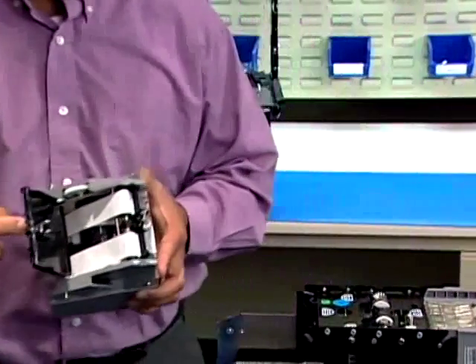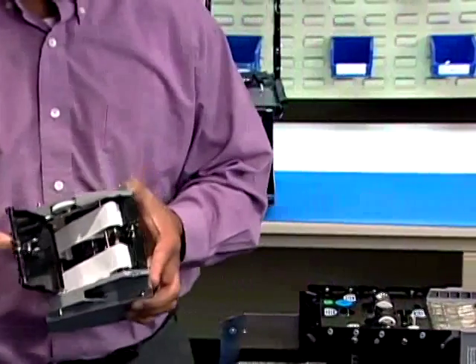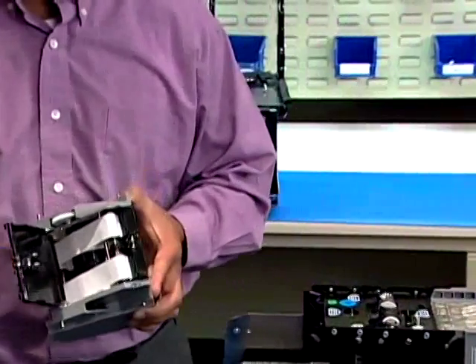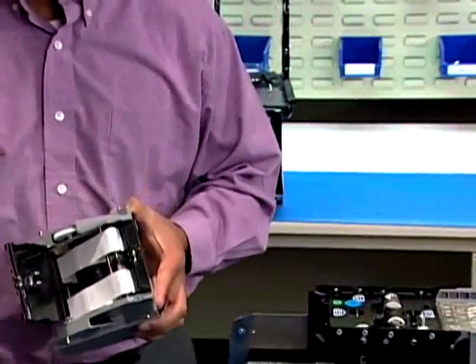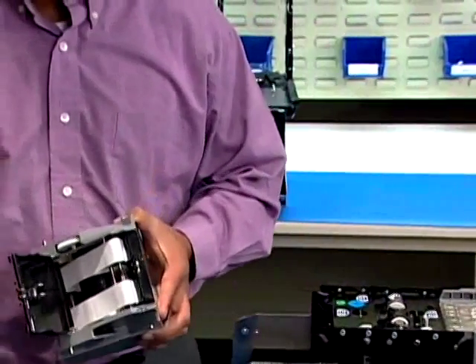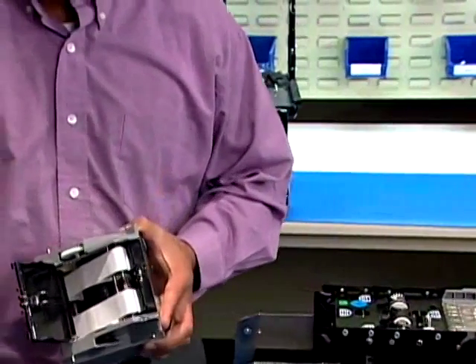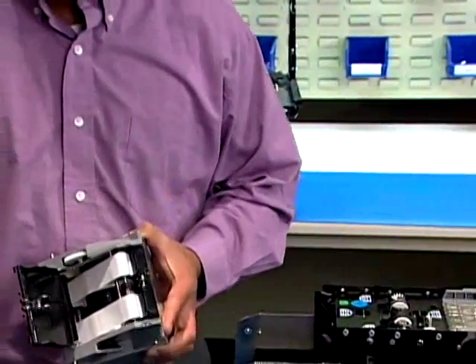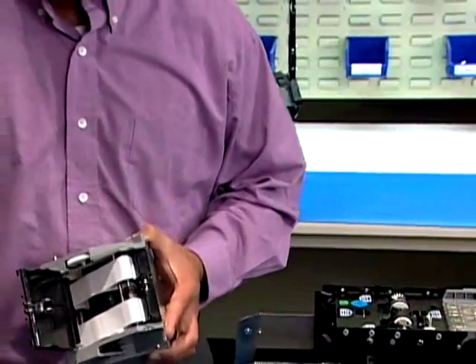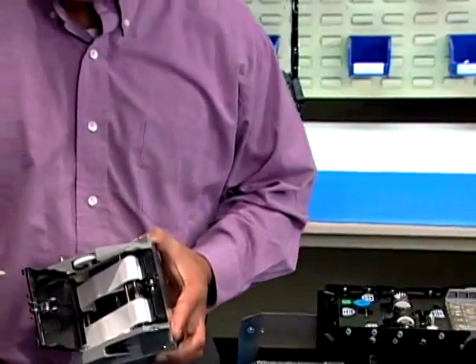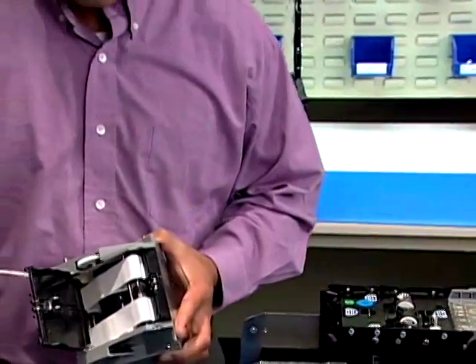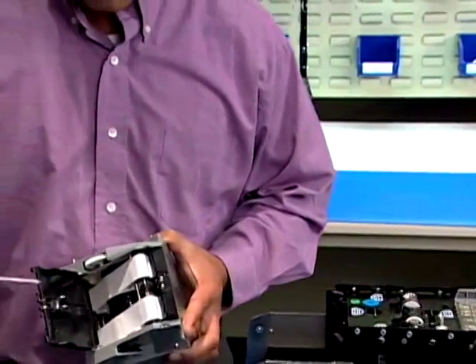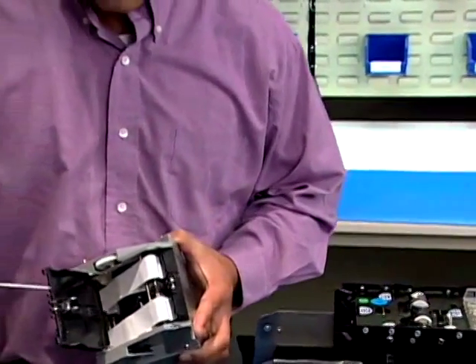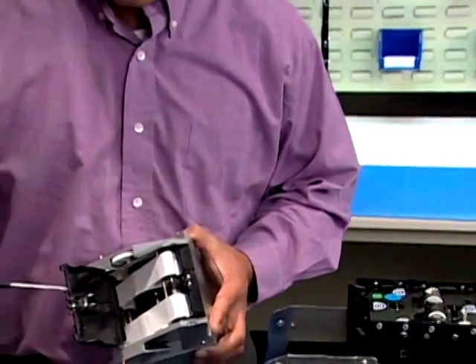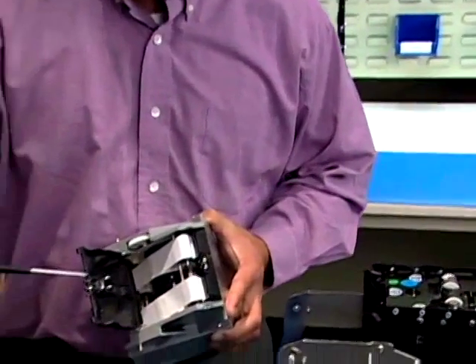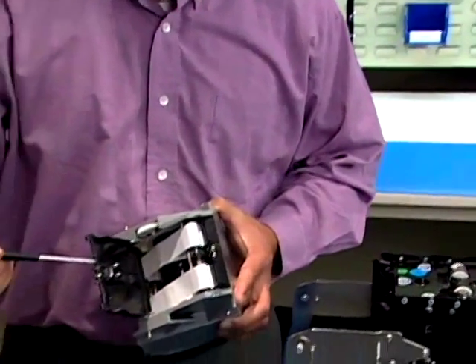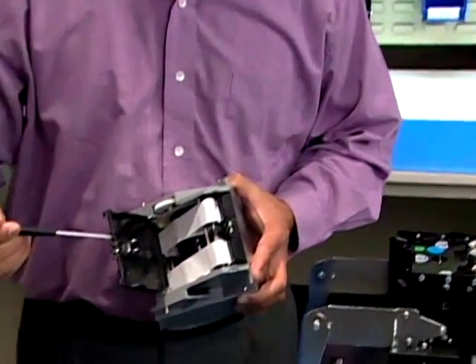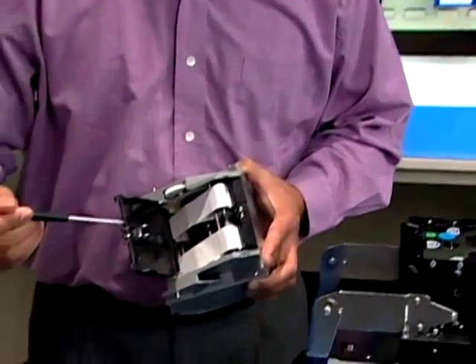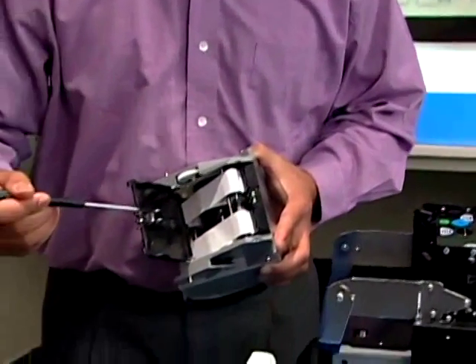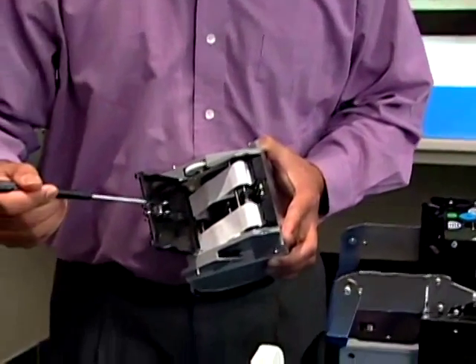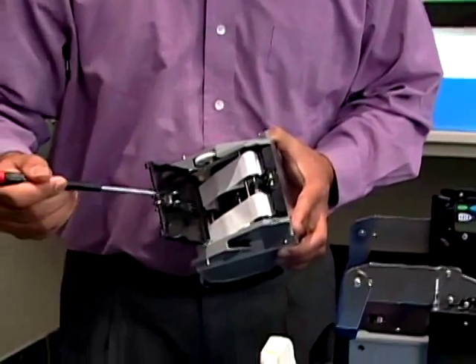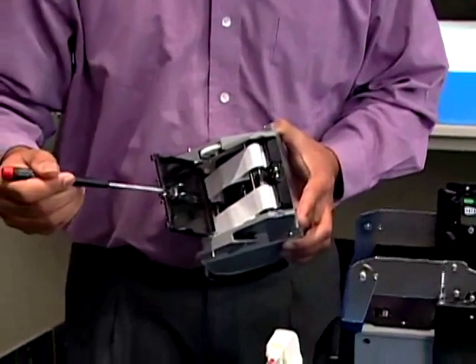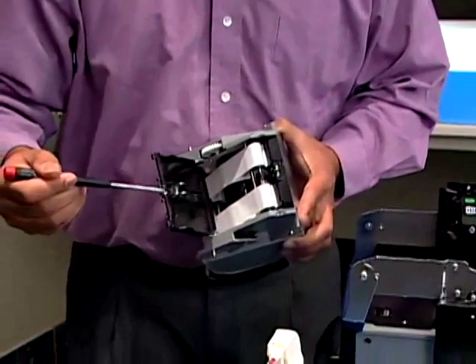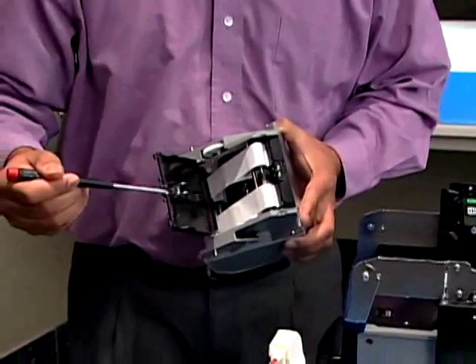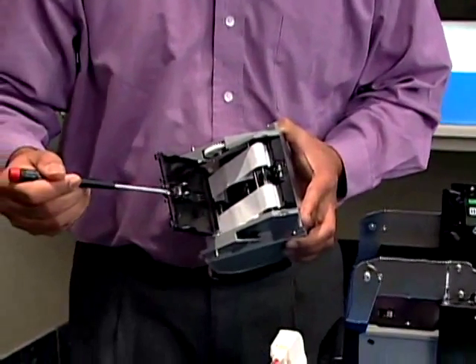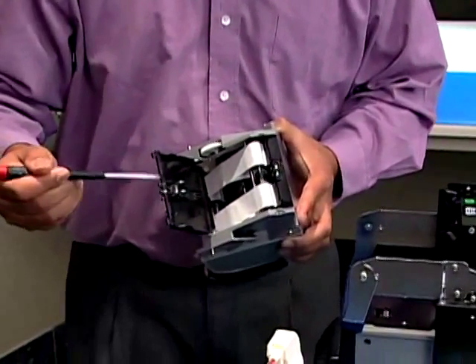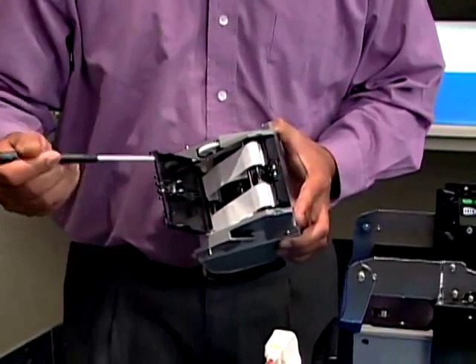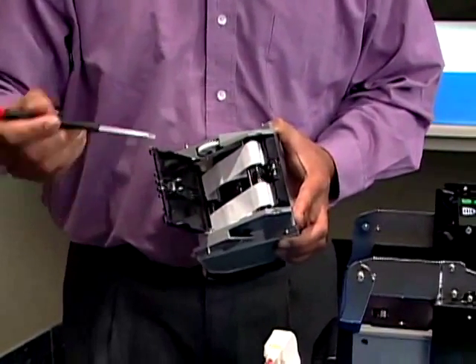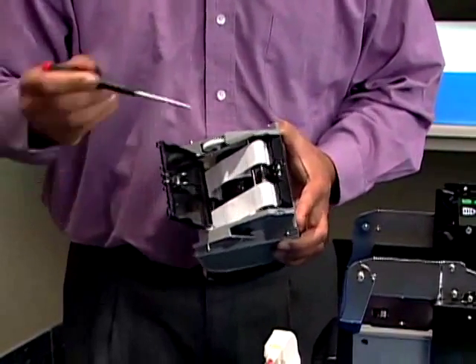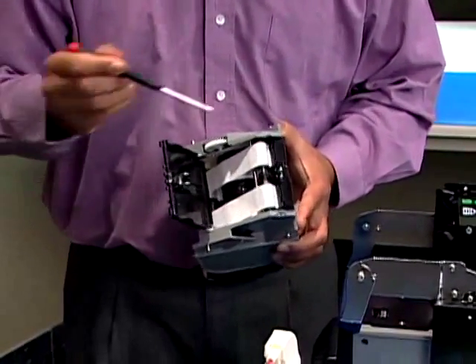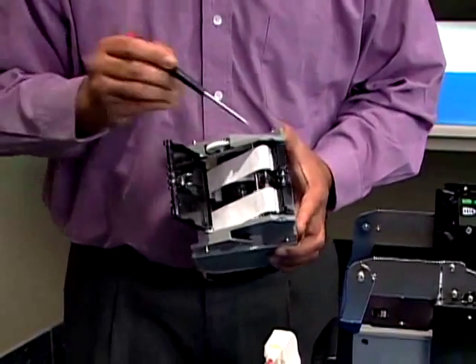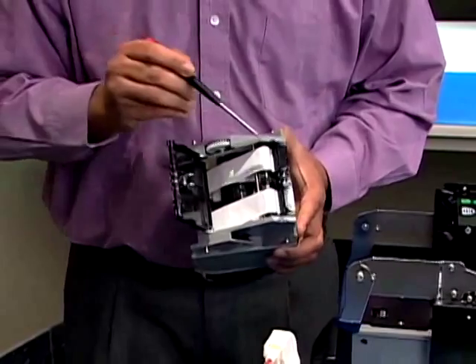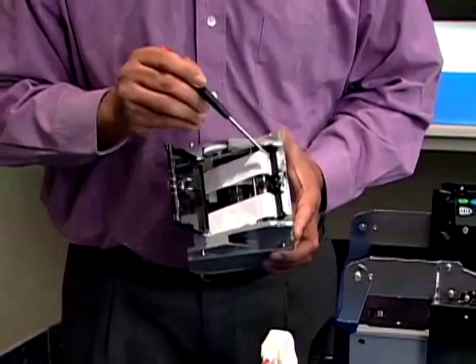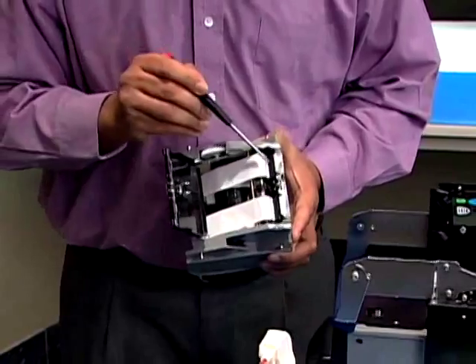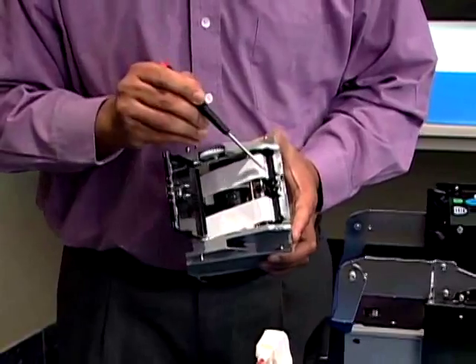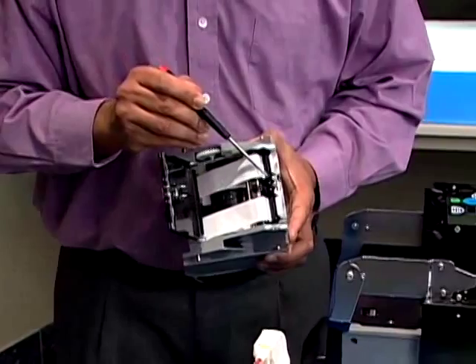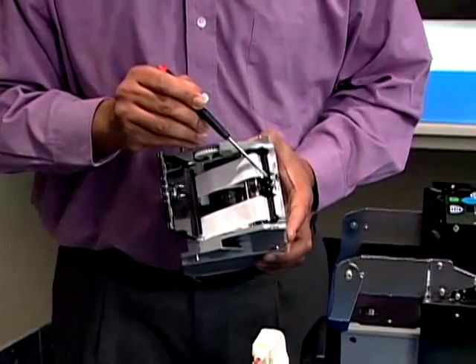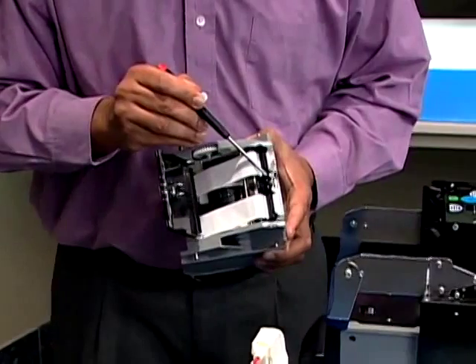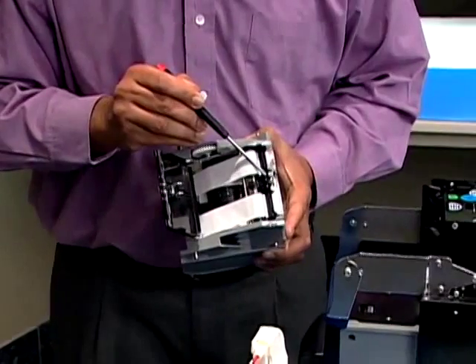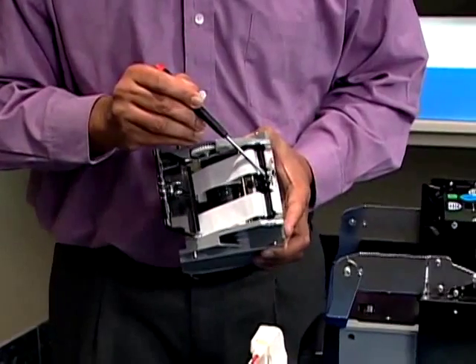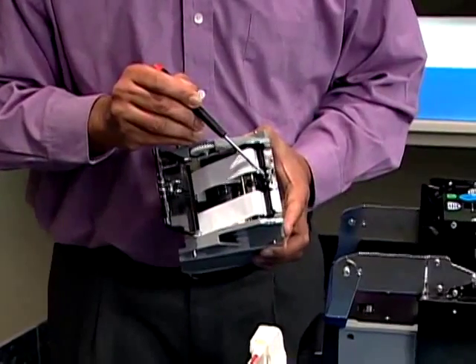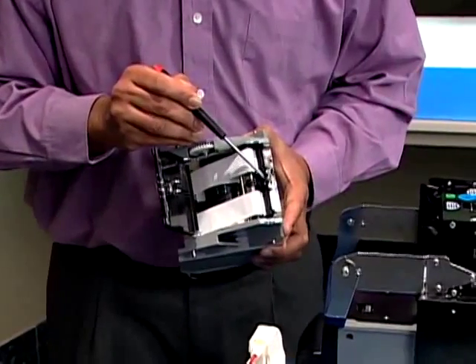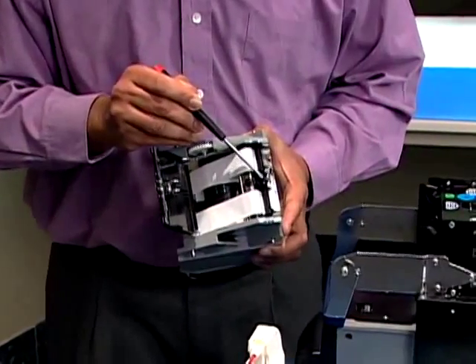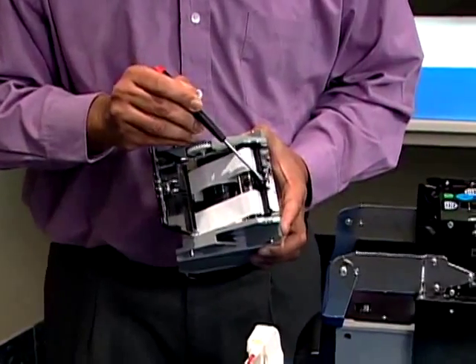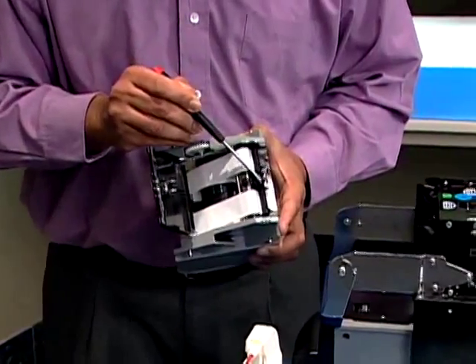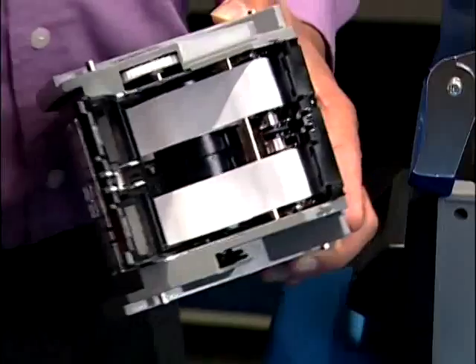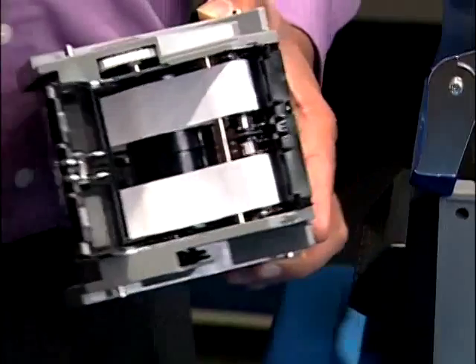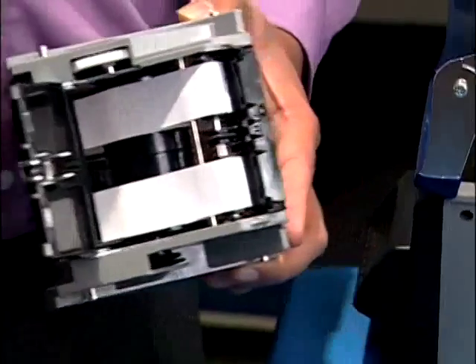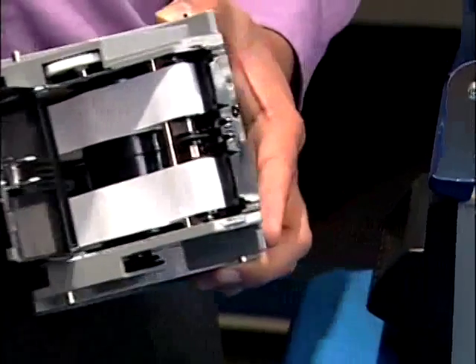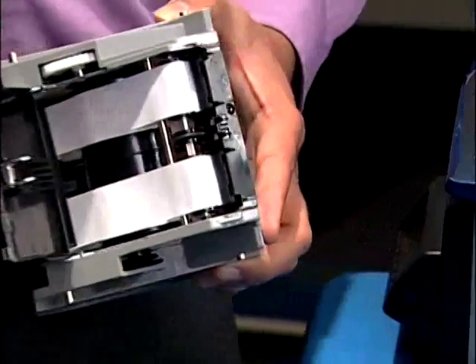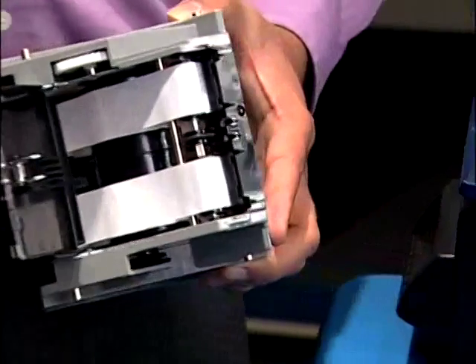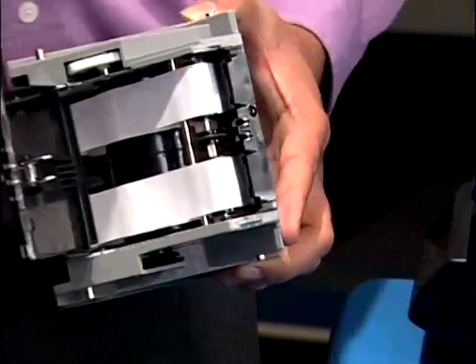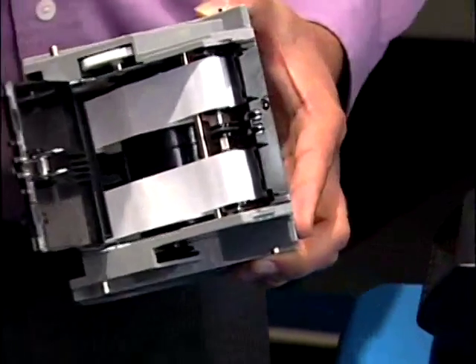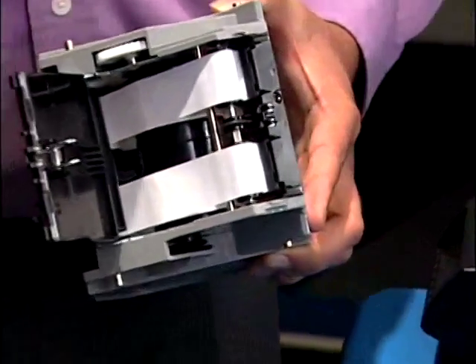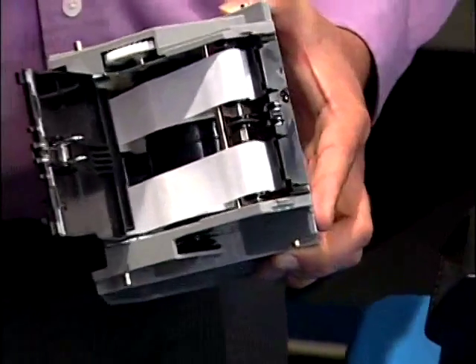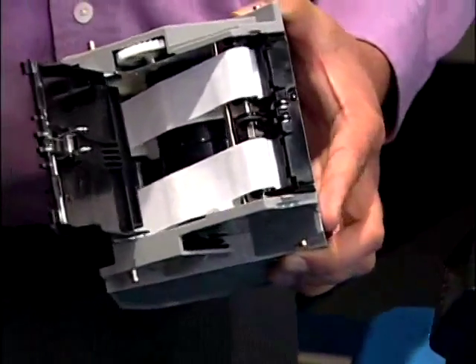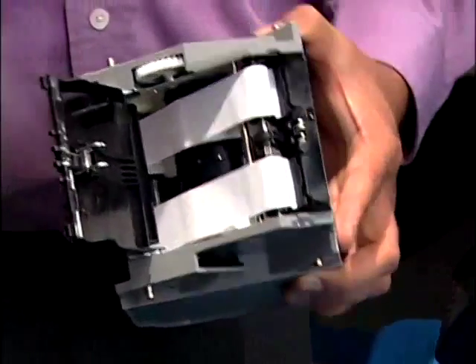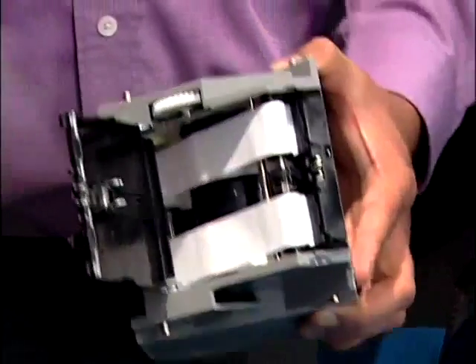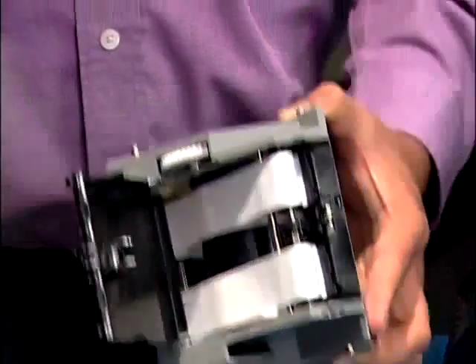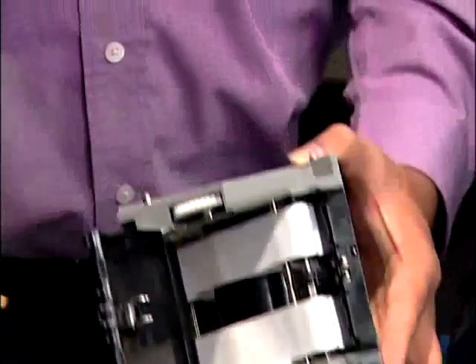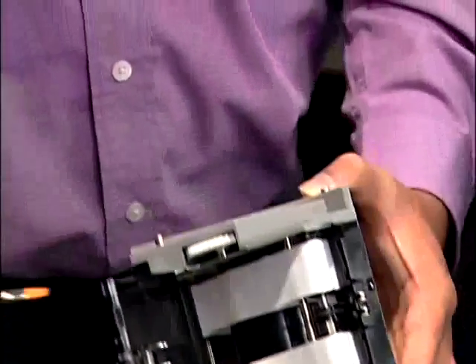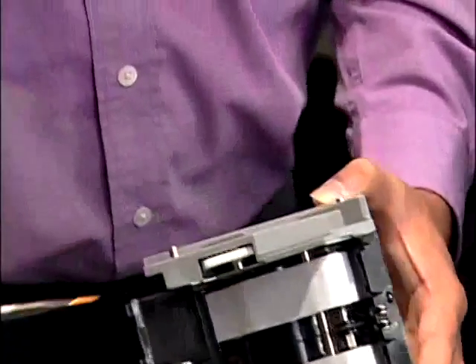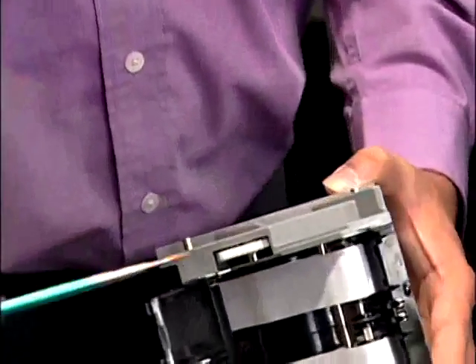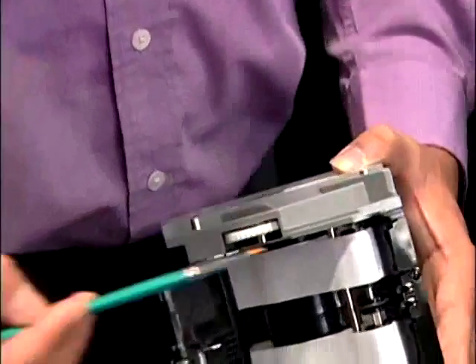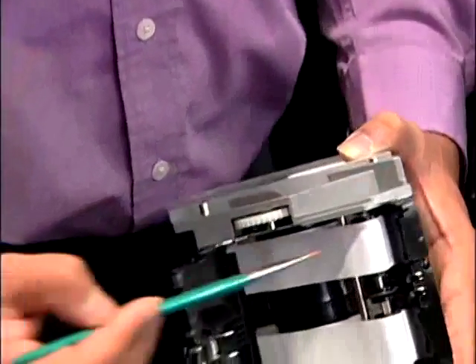The light guides and sensors are cleaned with the soft brush, then sprayed with compressed air and wiped with the lint-free cloth.